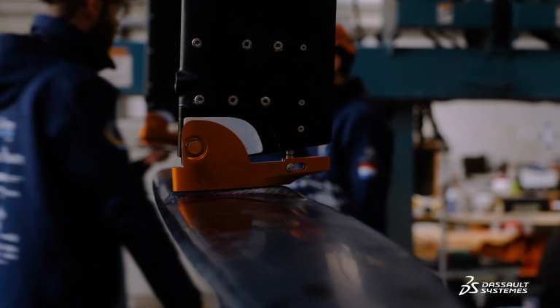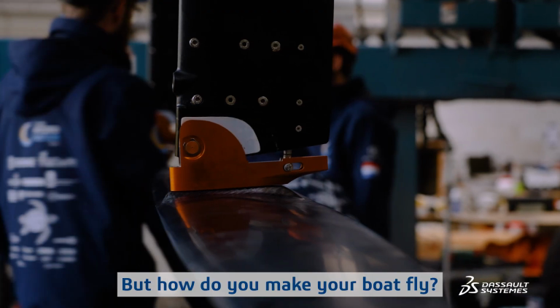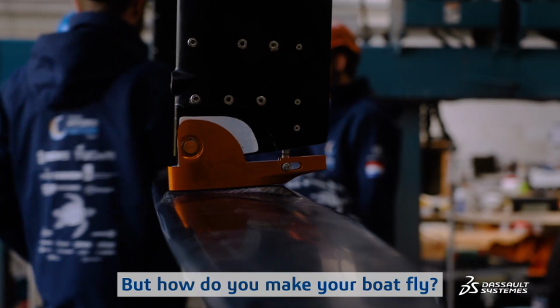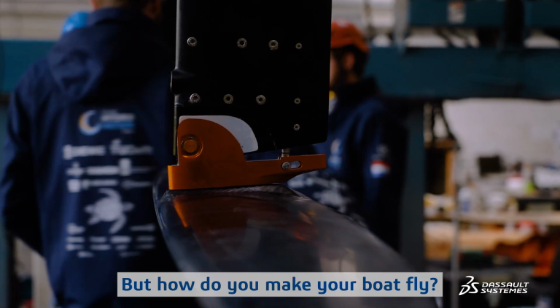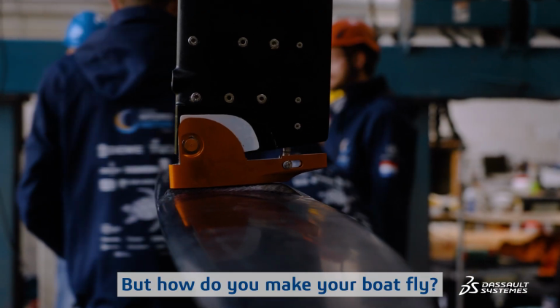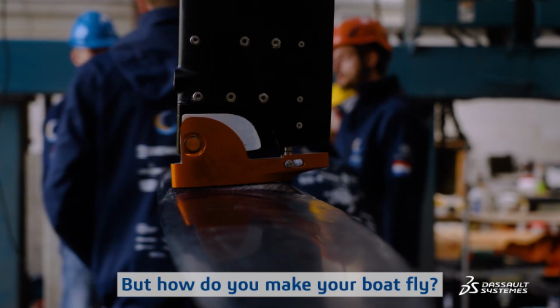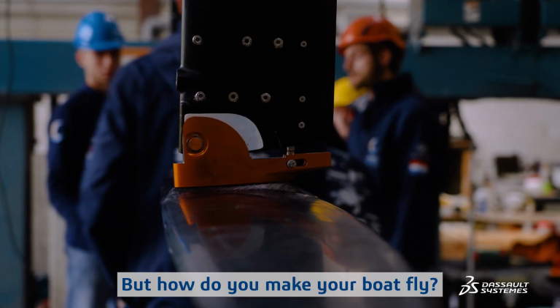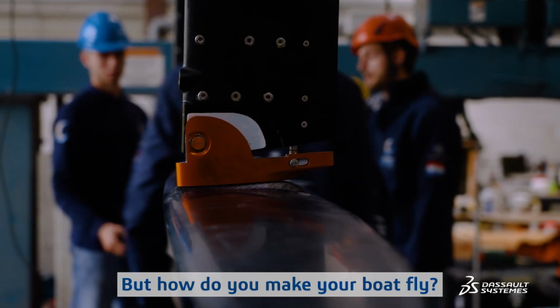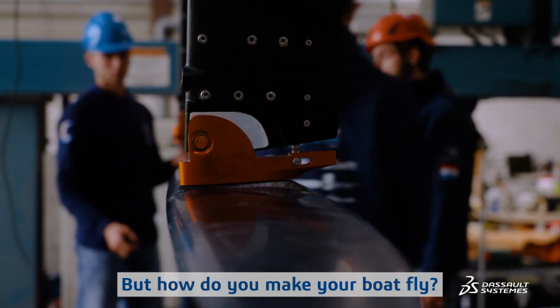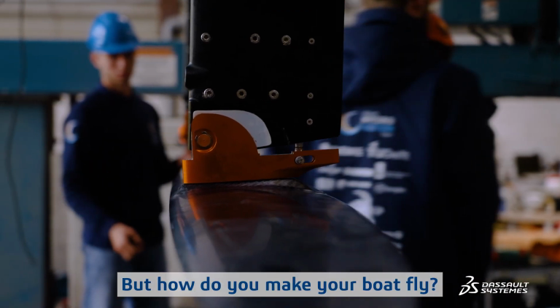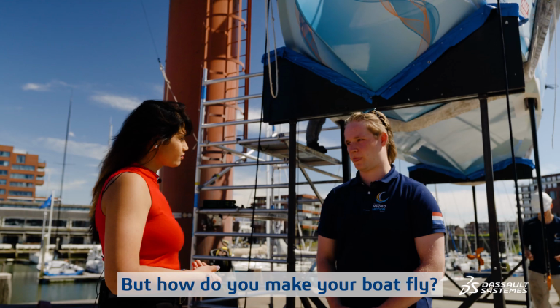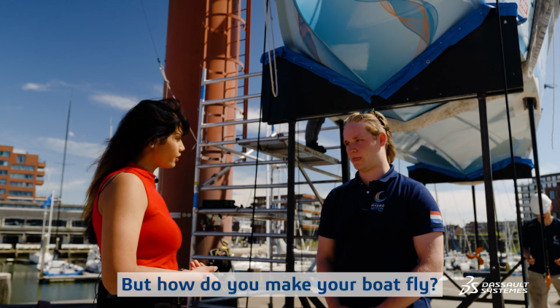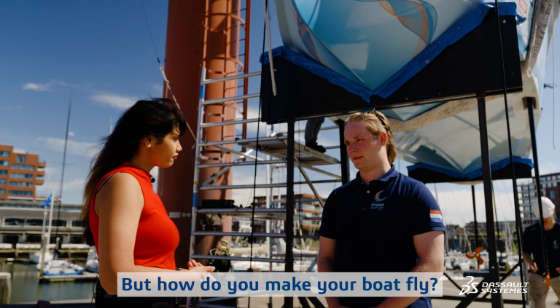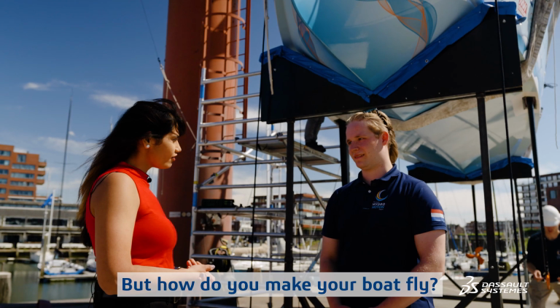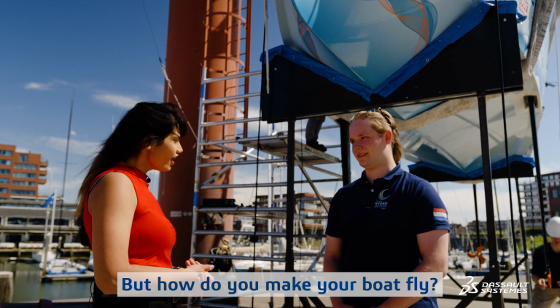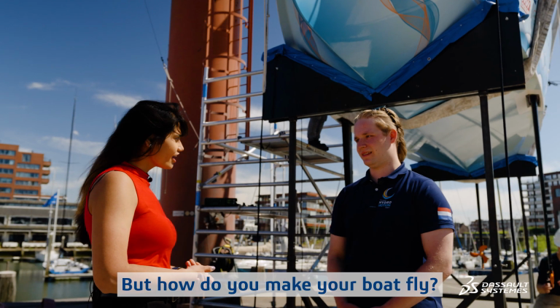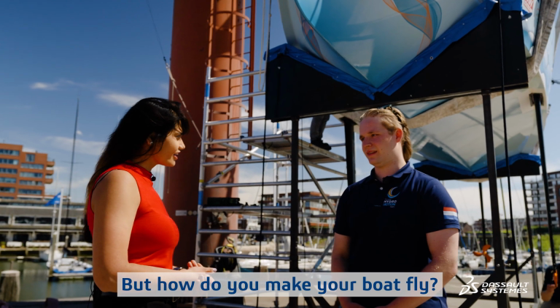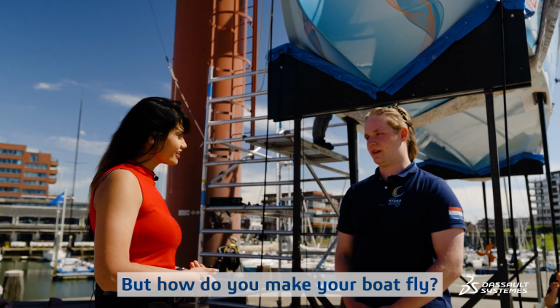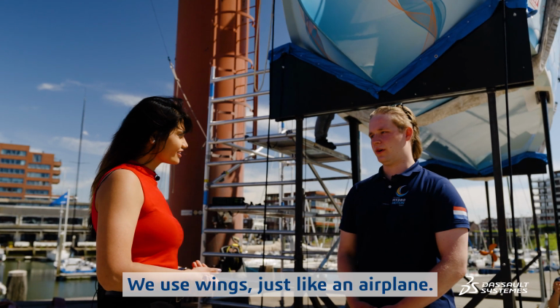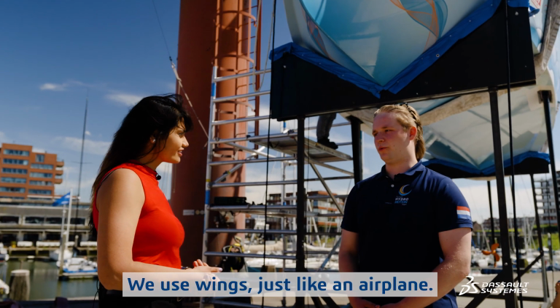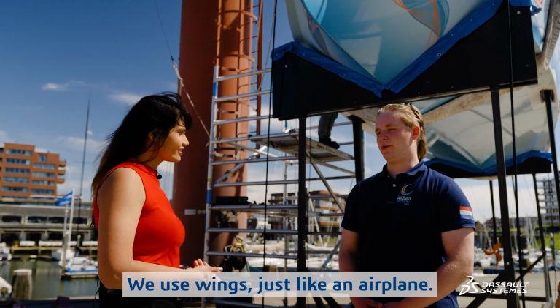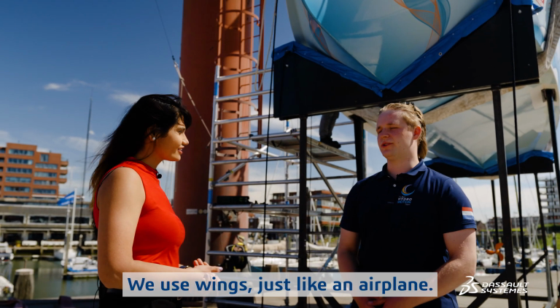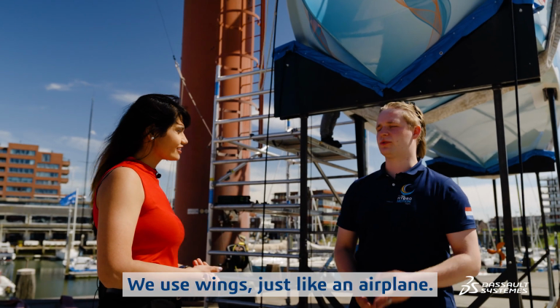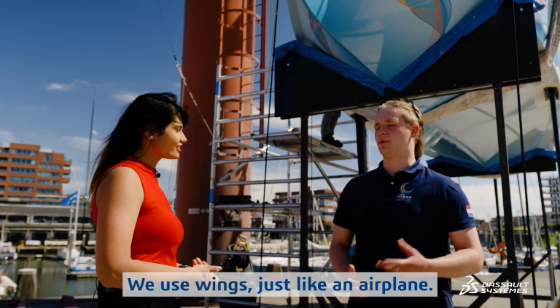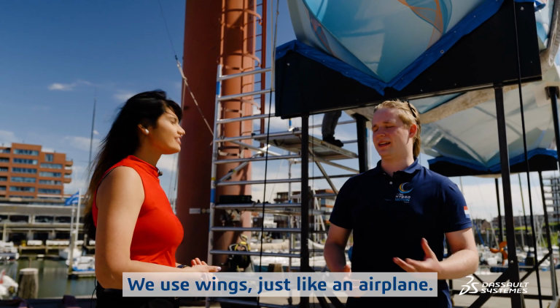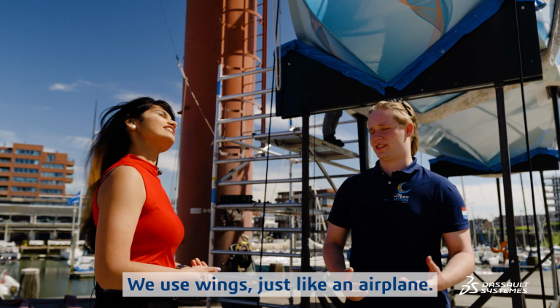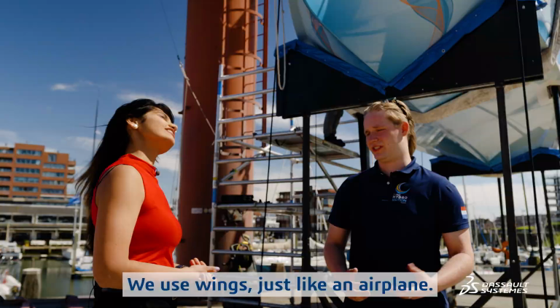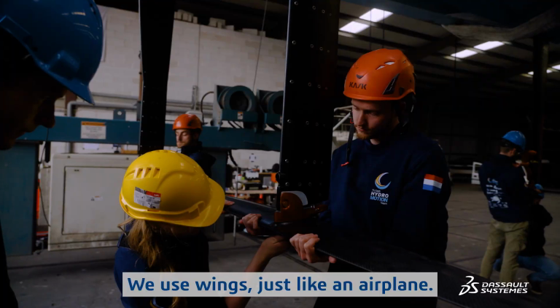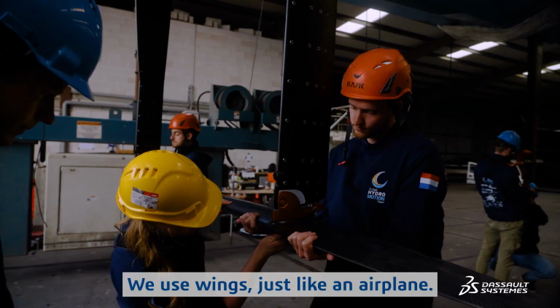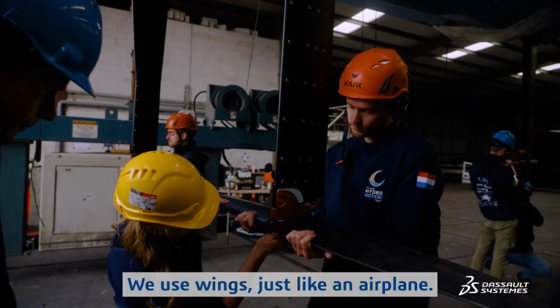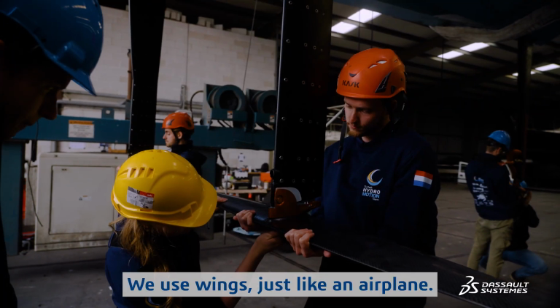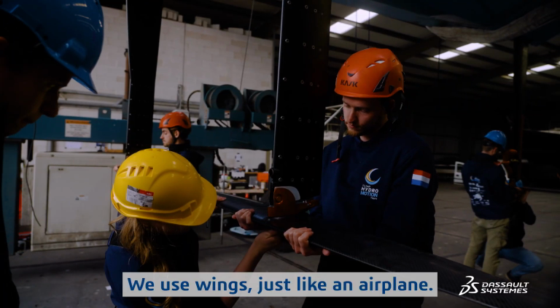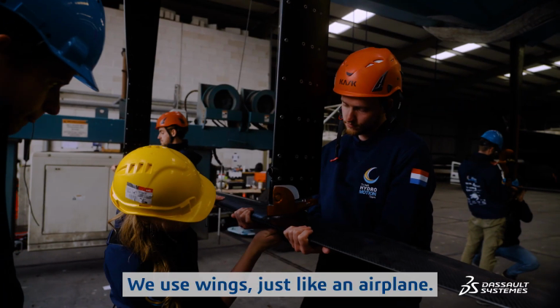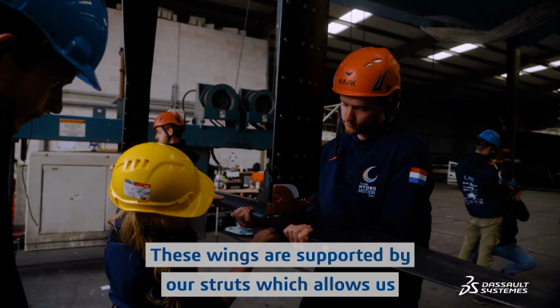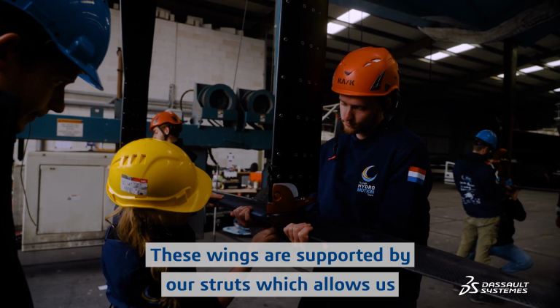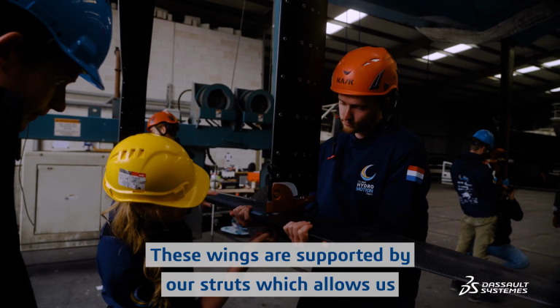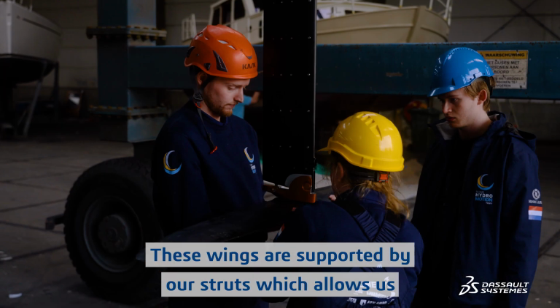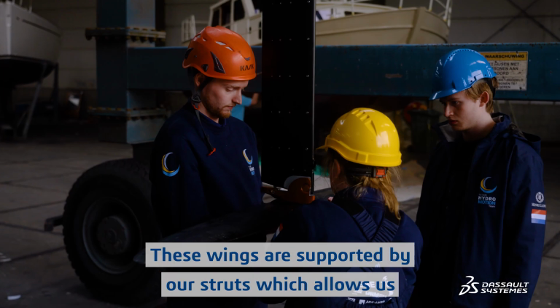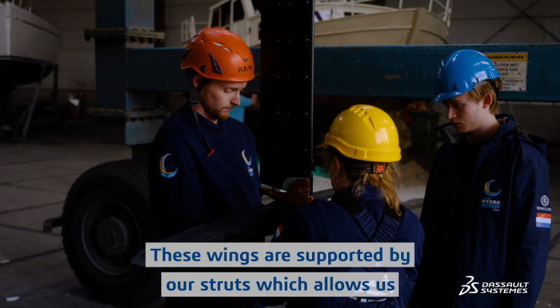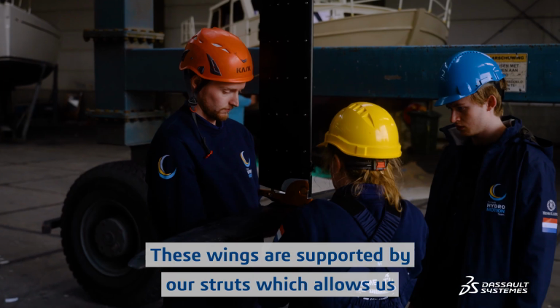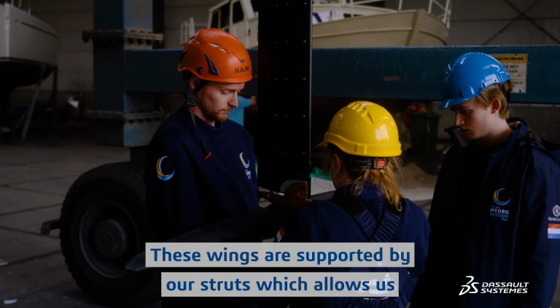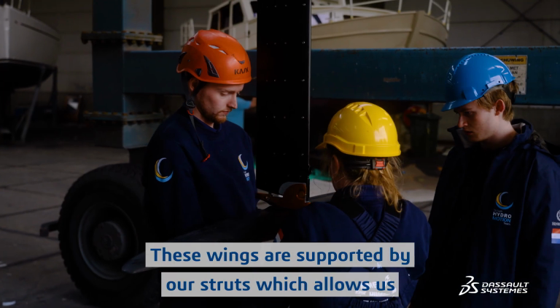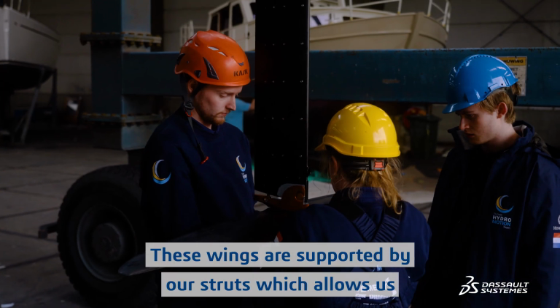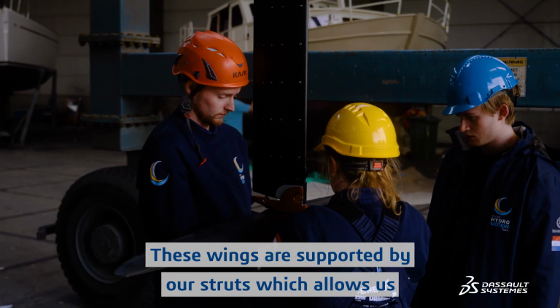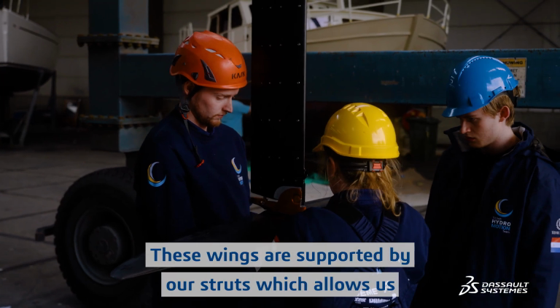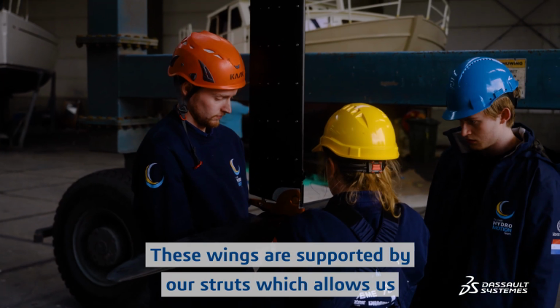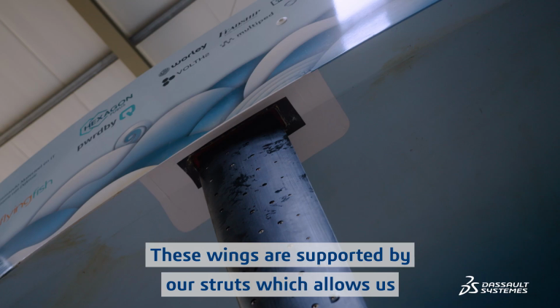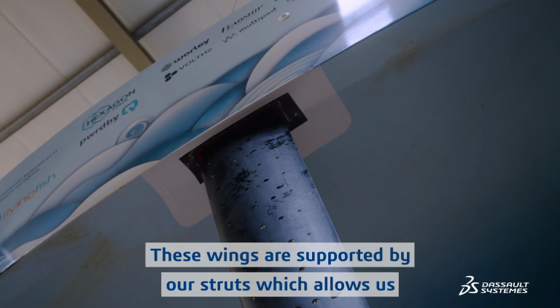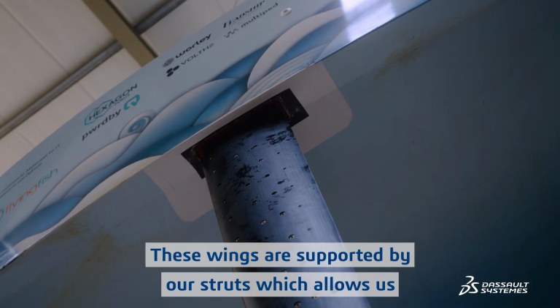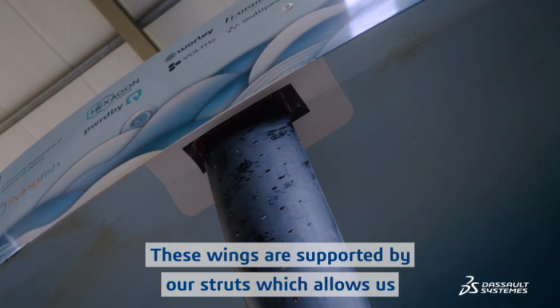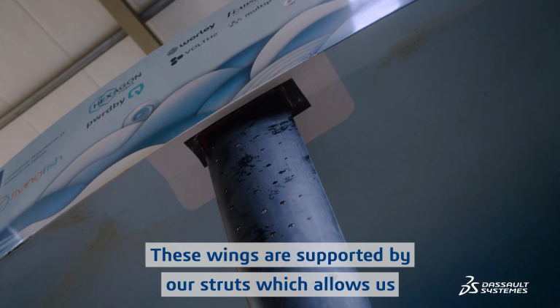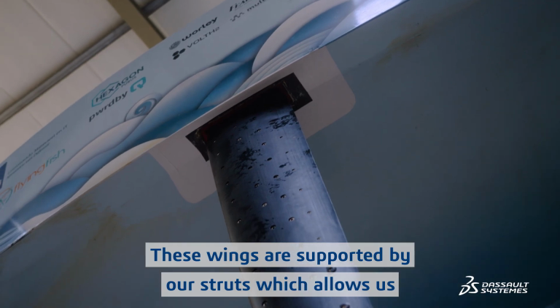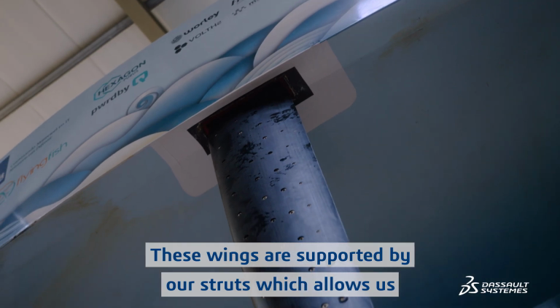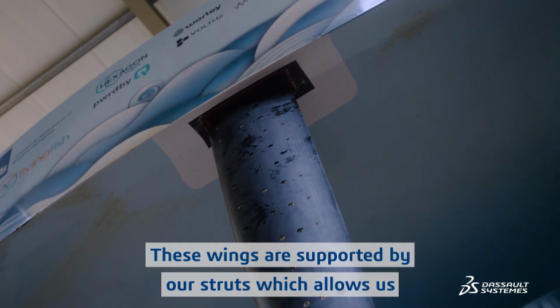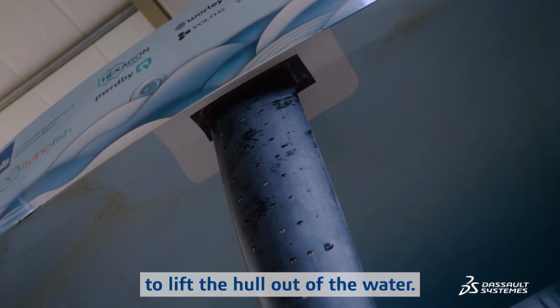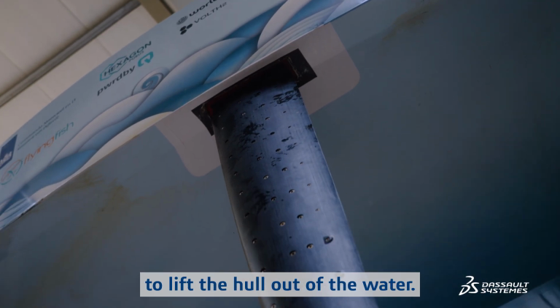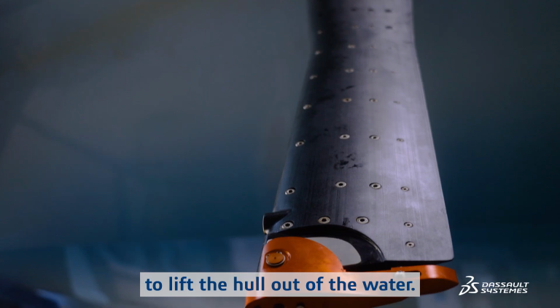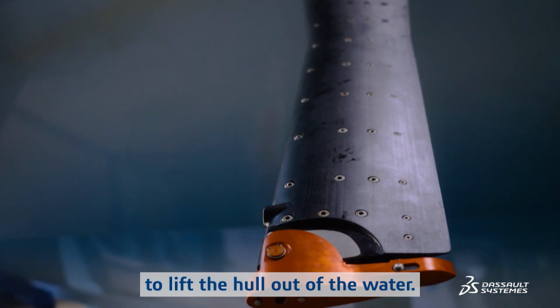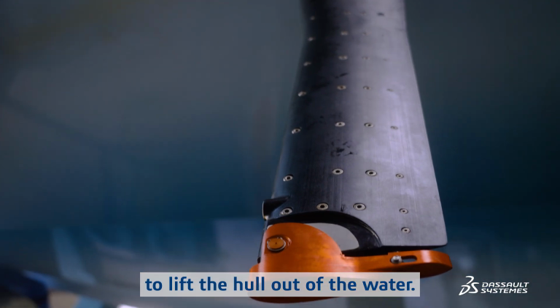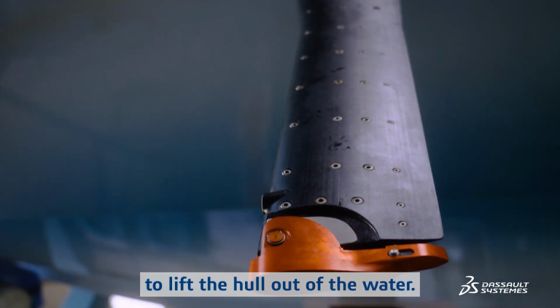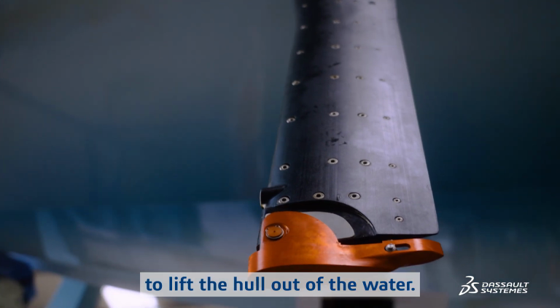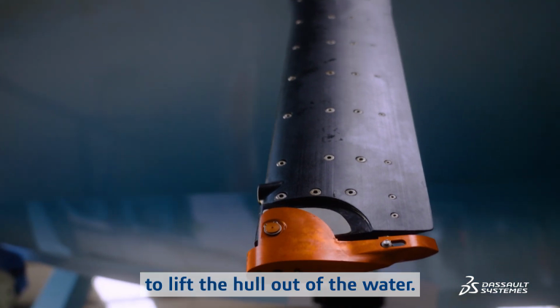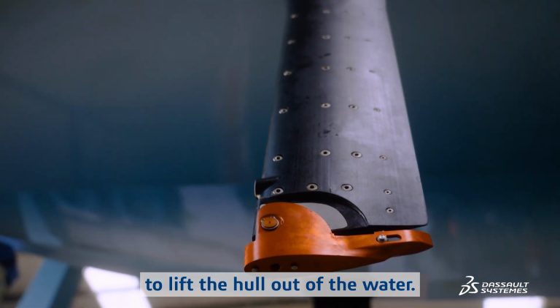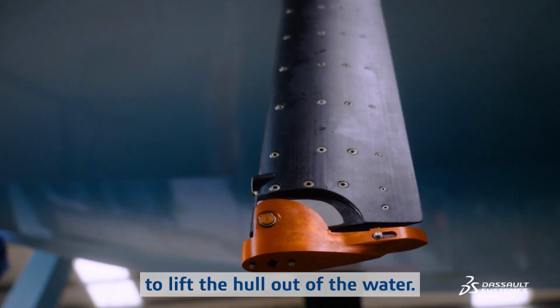But how do you make your boat fly? We use wings, just like an airplane. These wings are supported by our struts, which allows us to lift the hull out of the water.